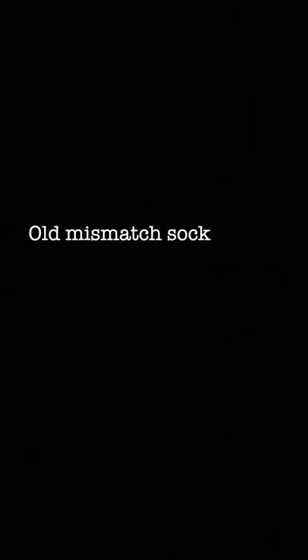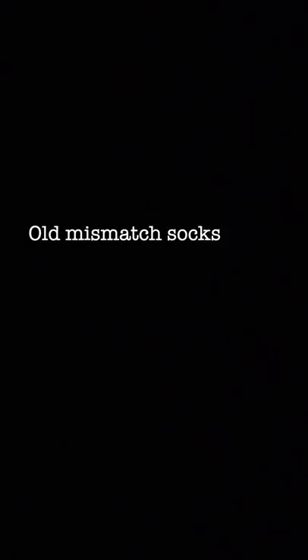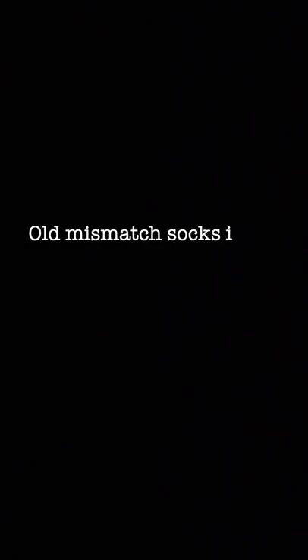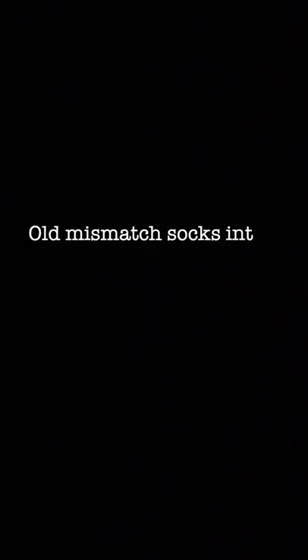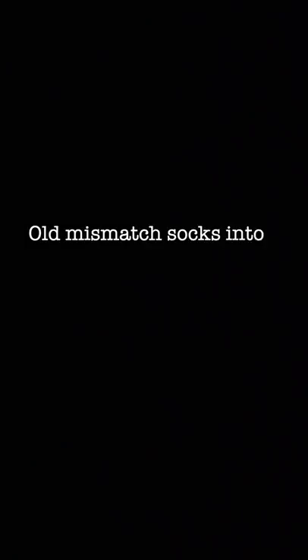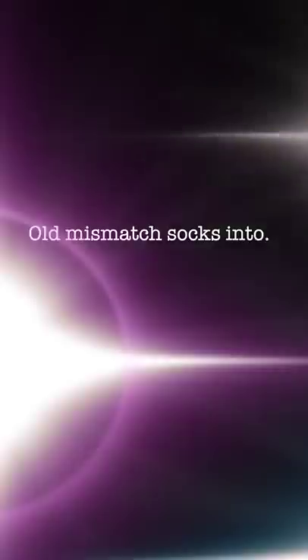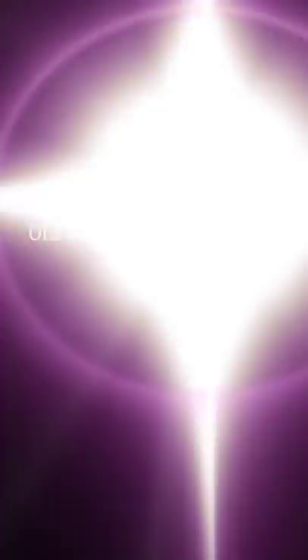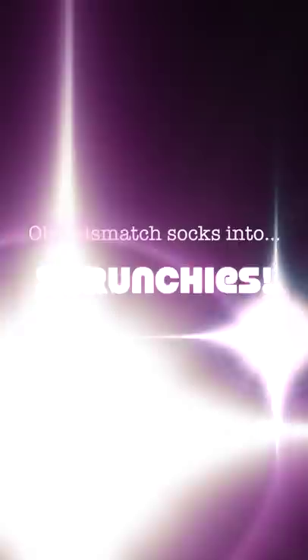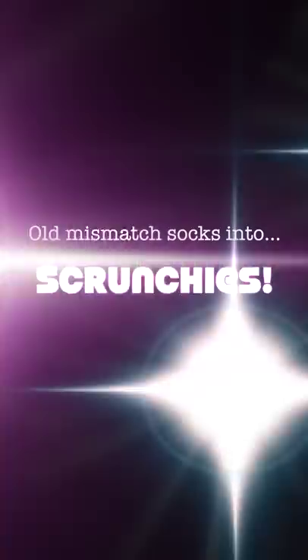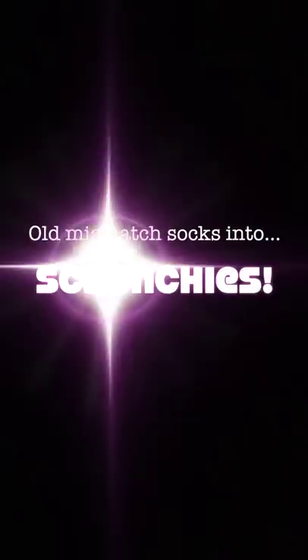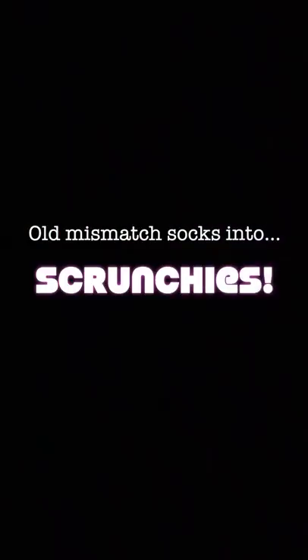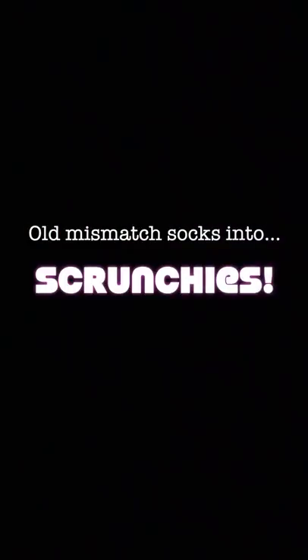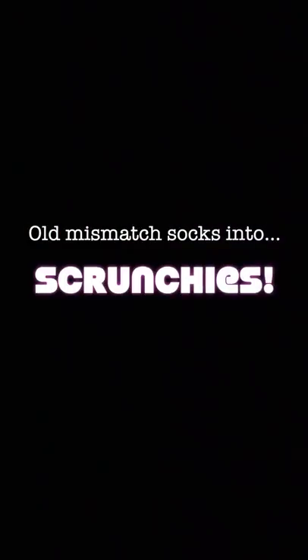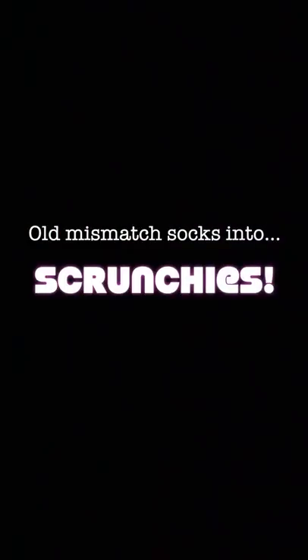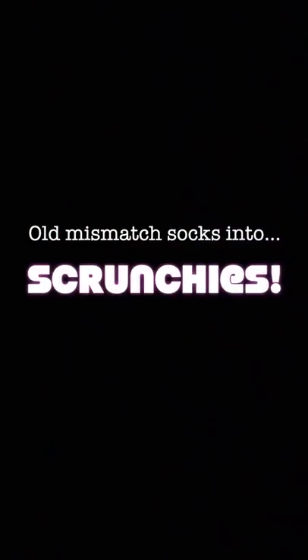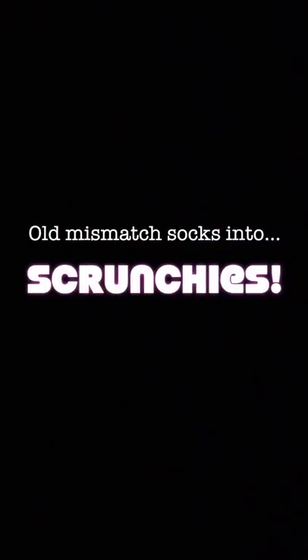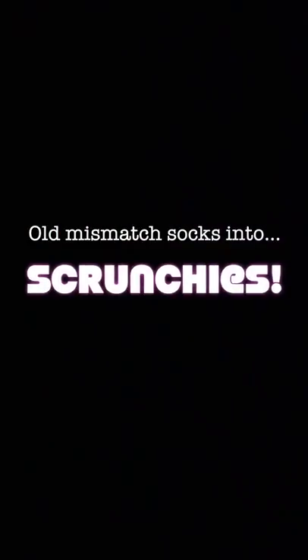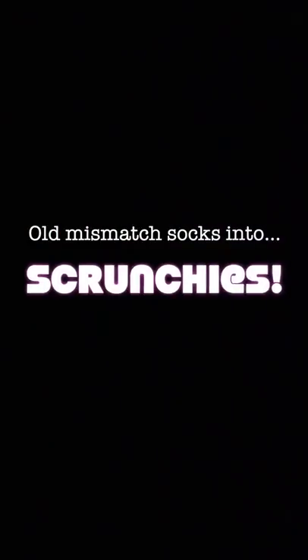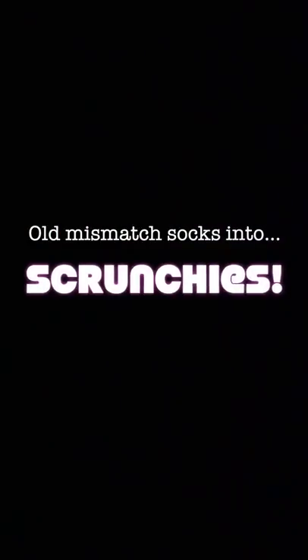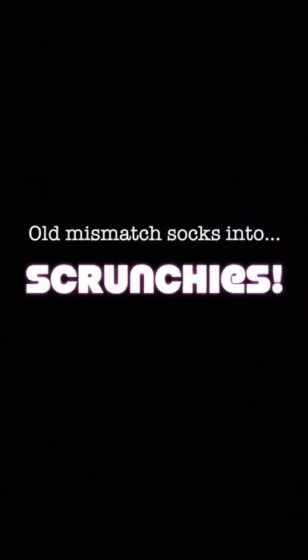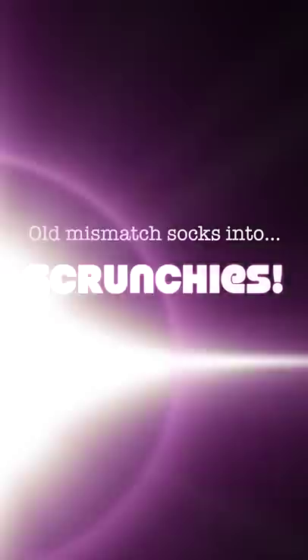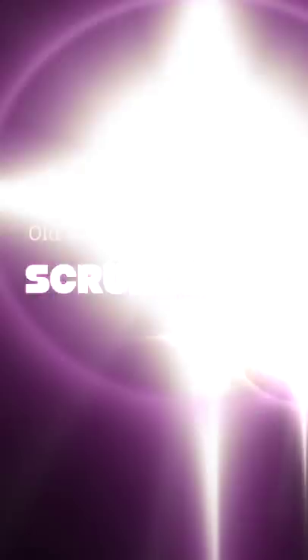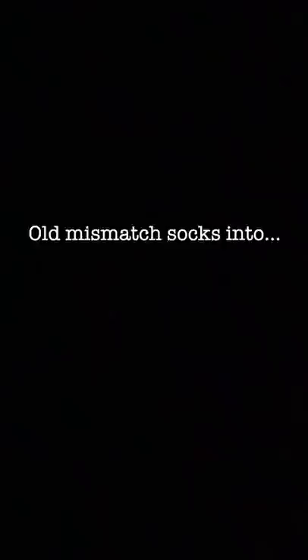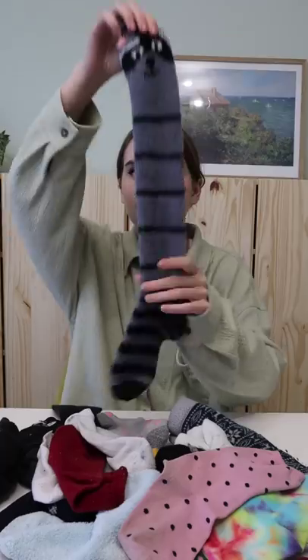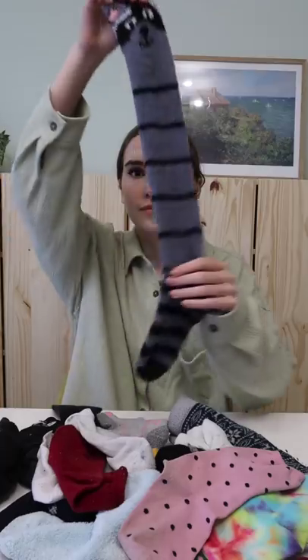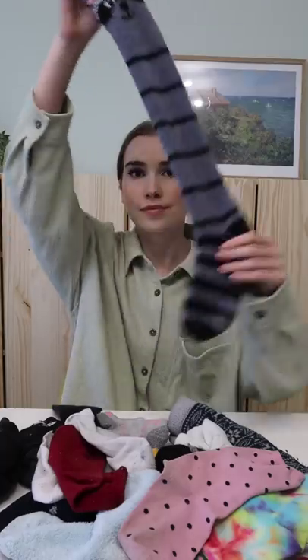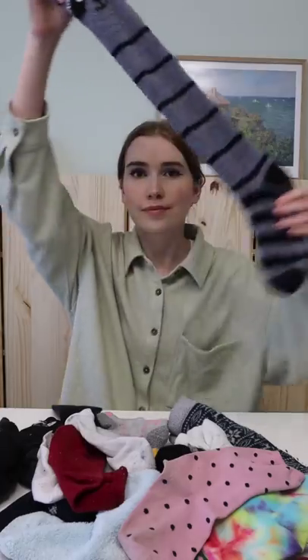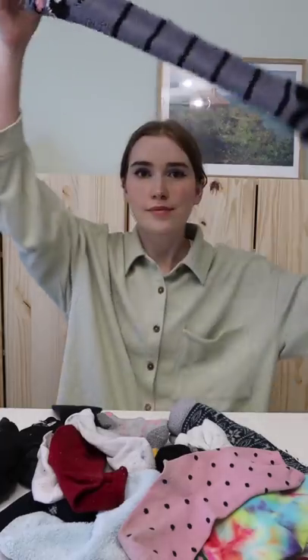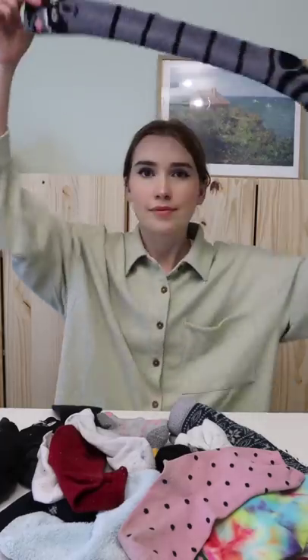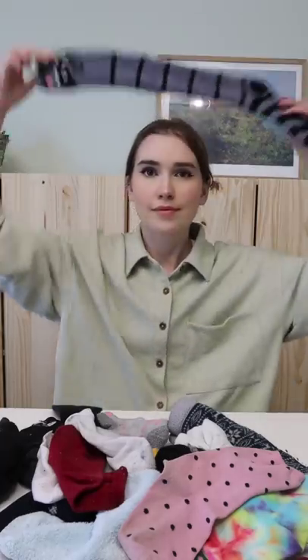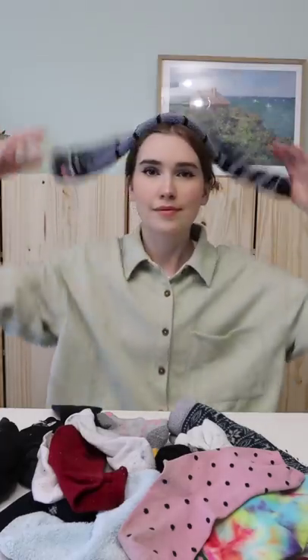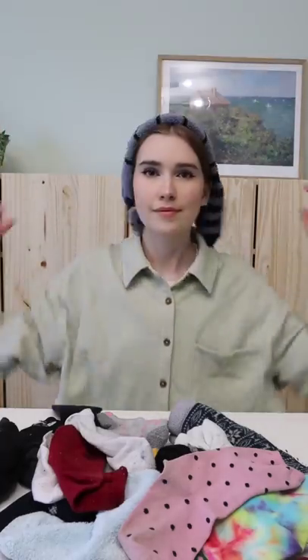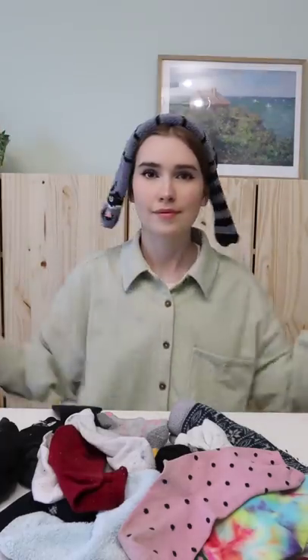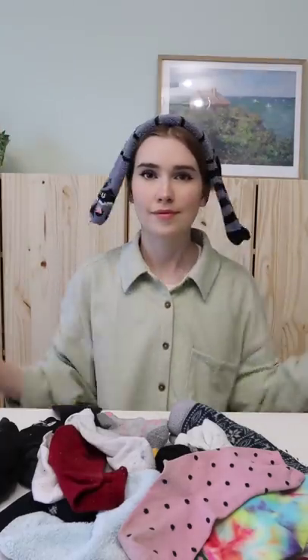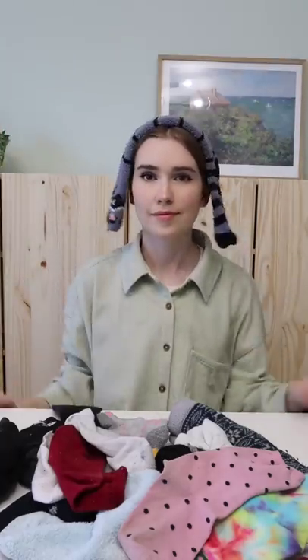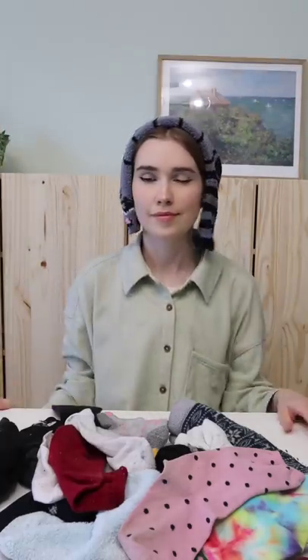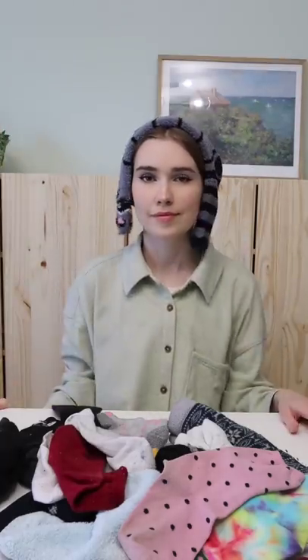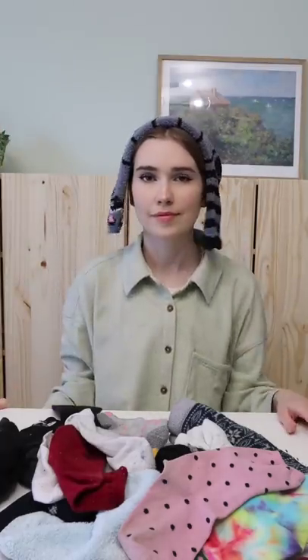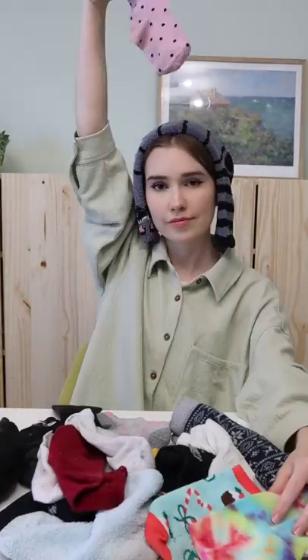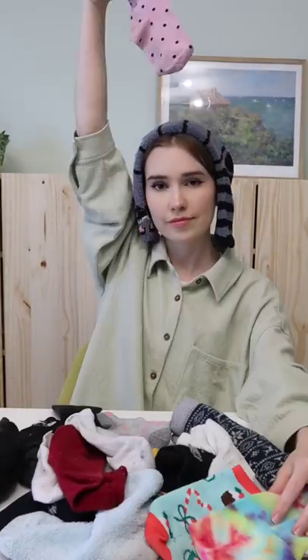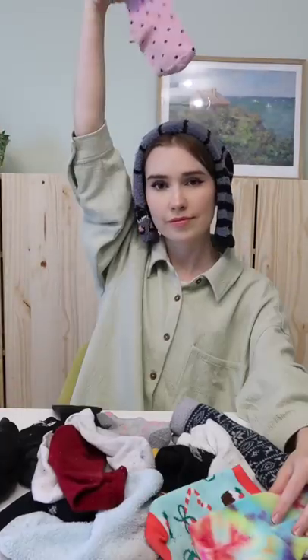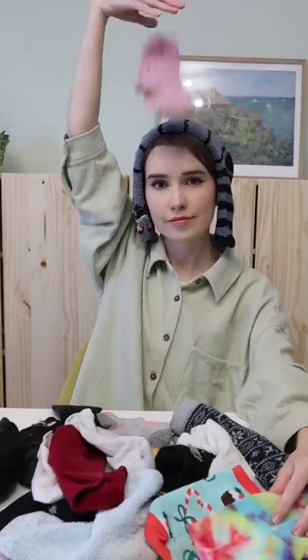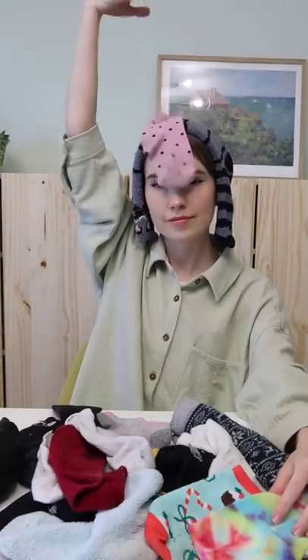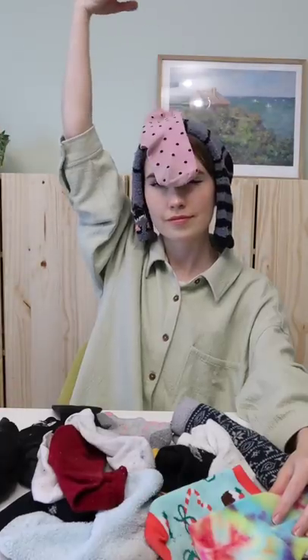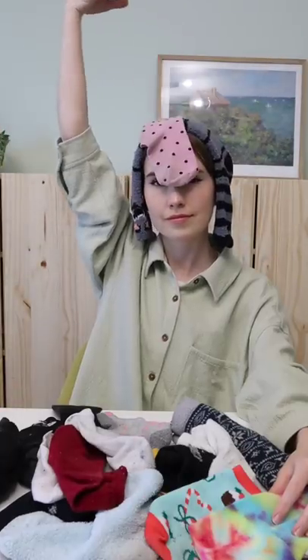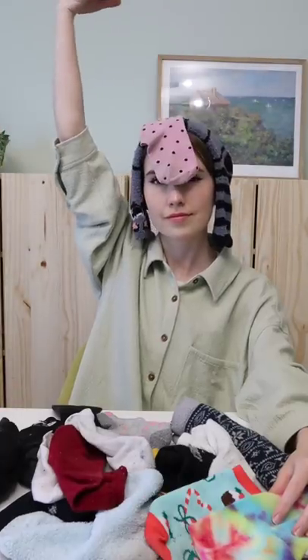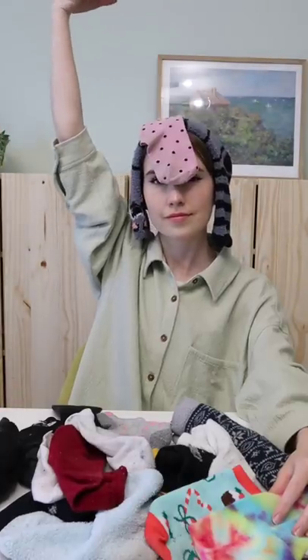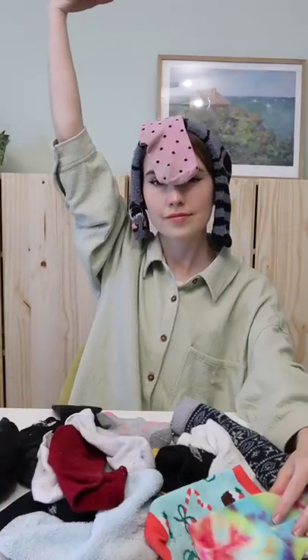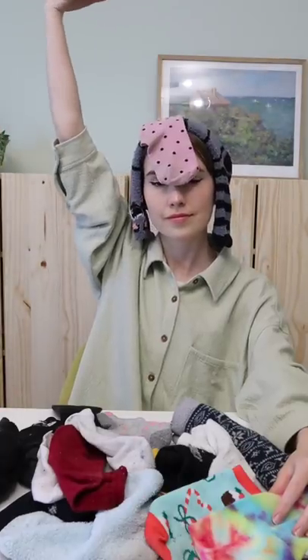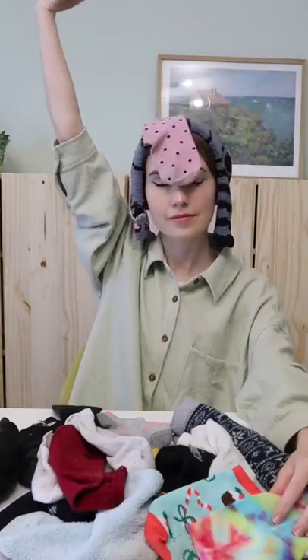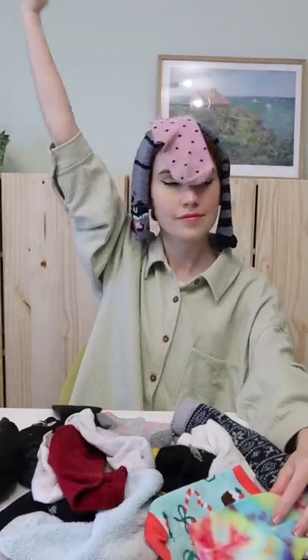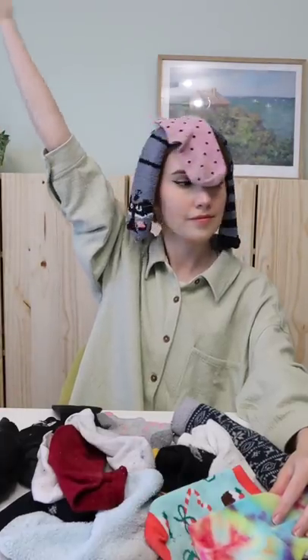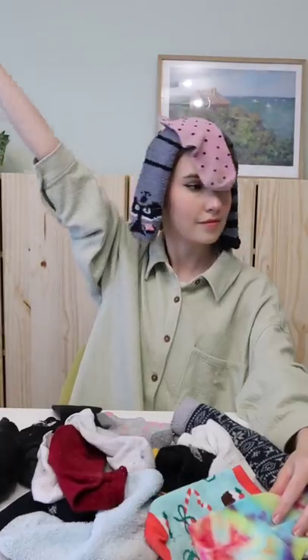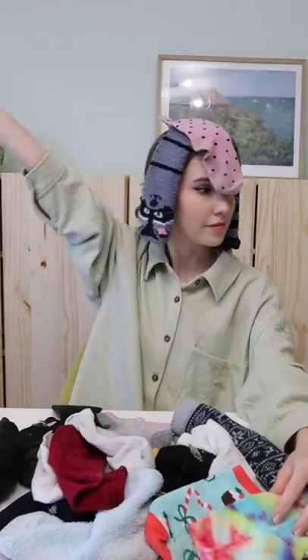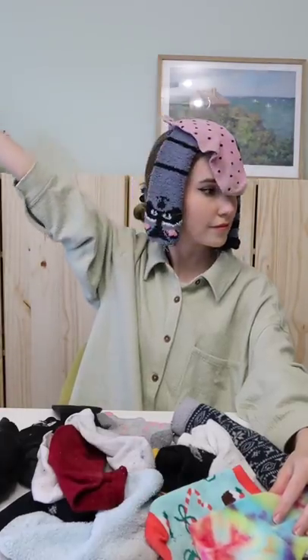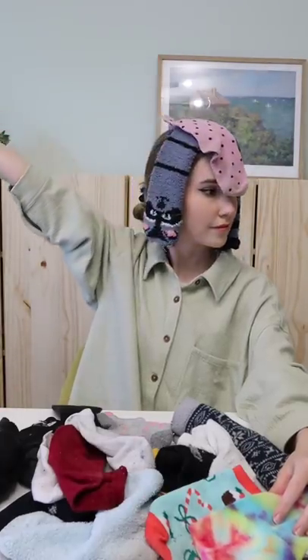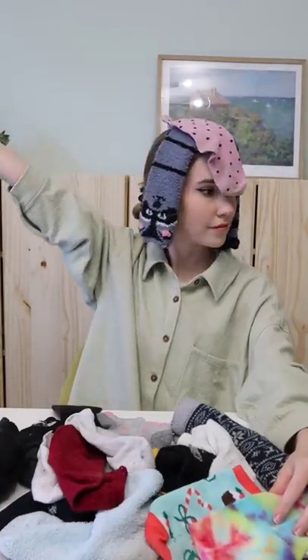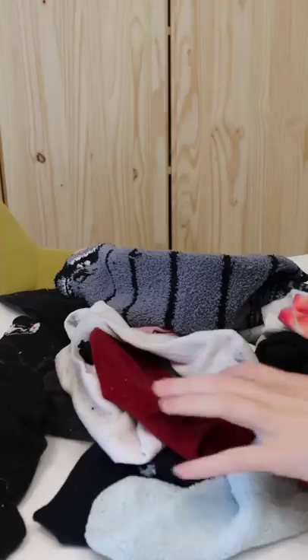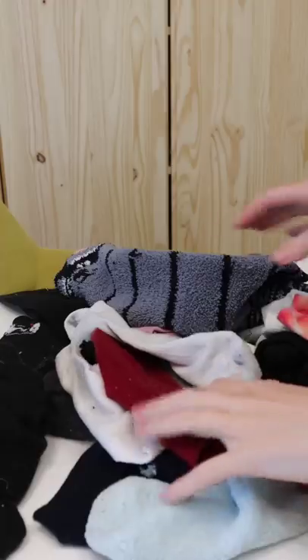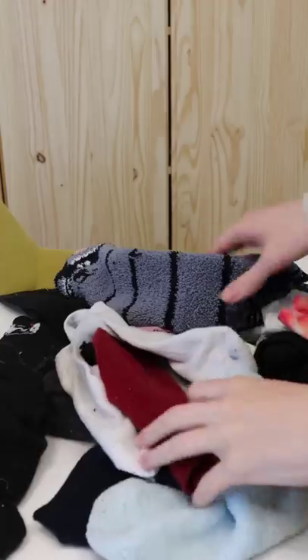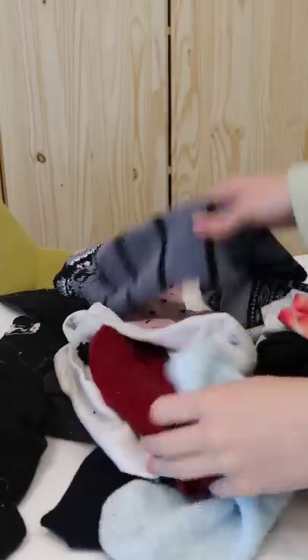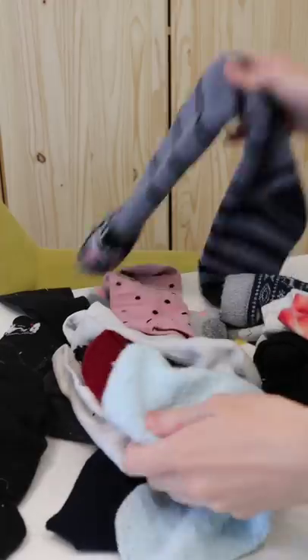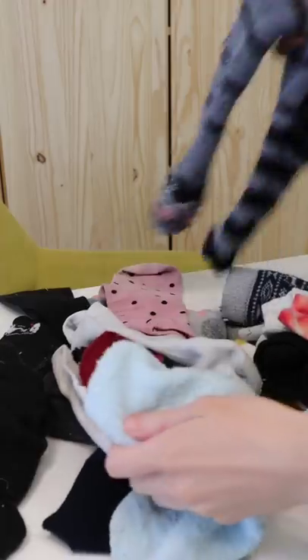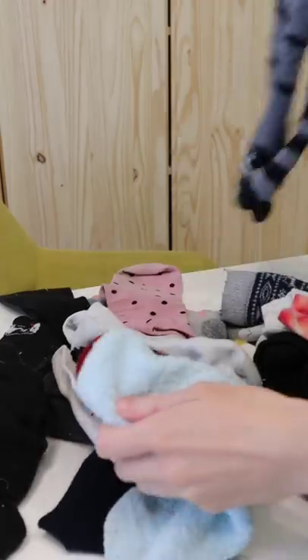First things first, if you think it's gross to put an old washed sock in your hair, you're not gonna like this video and I would probably click away now.